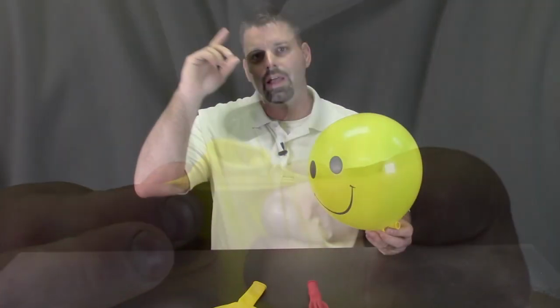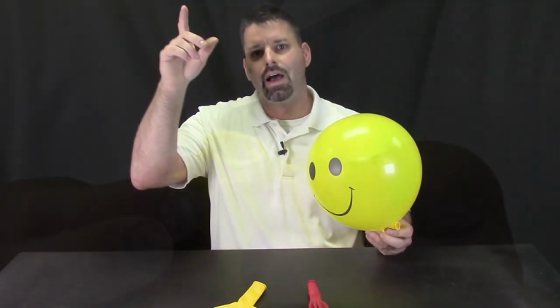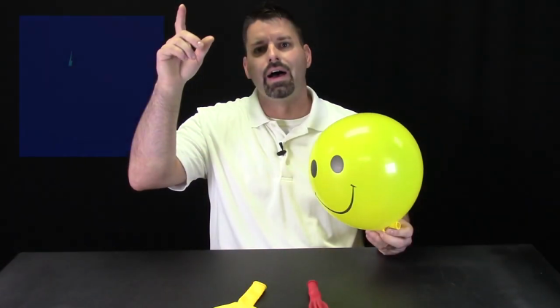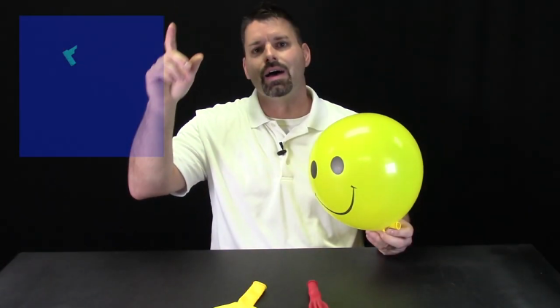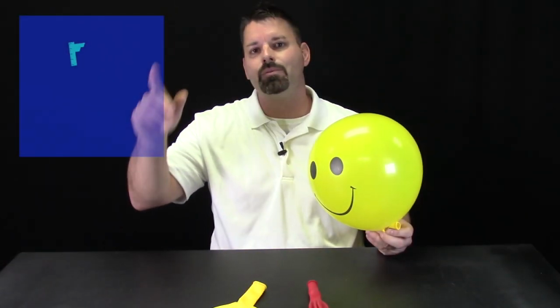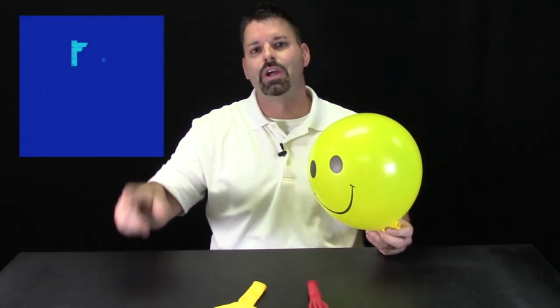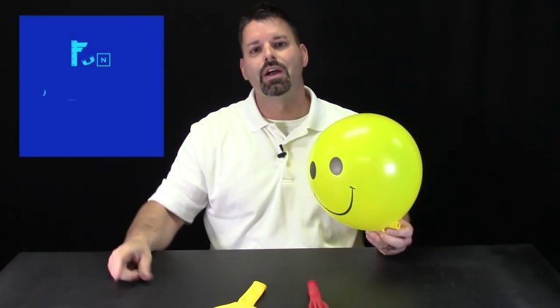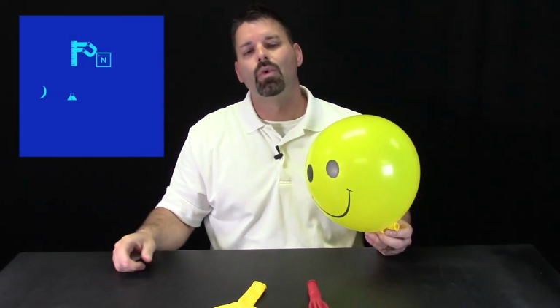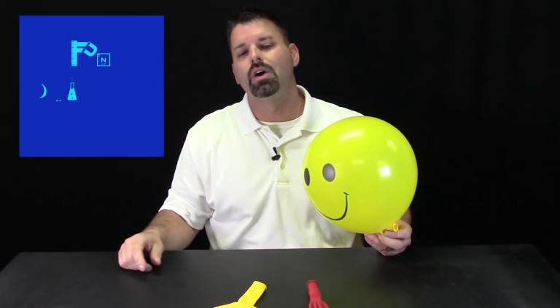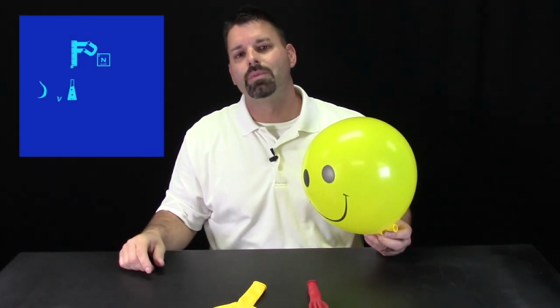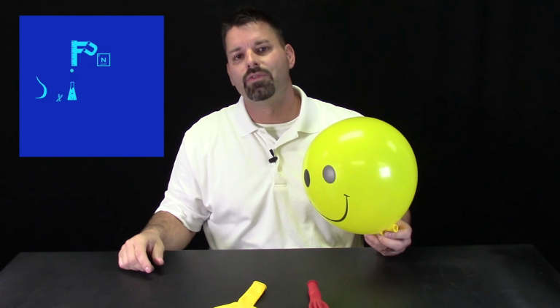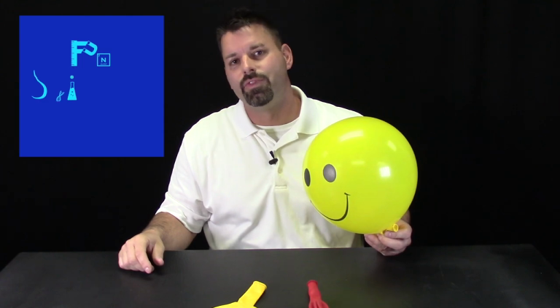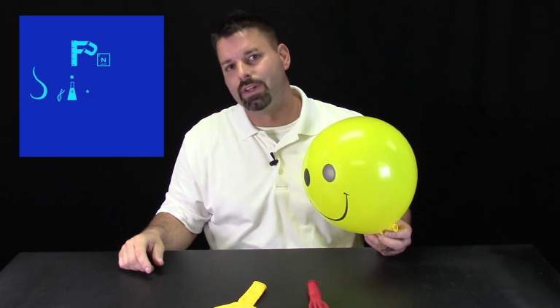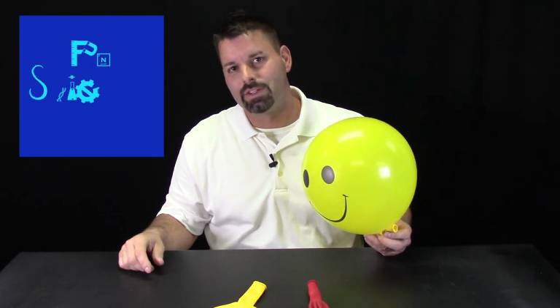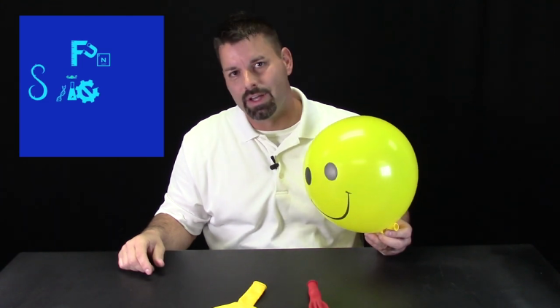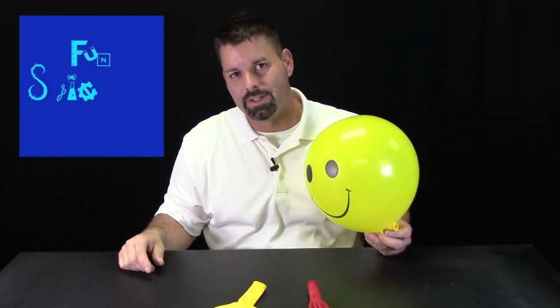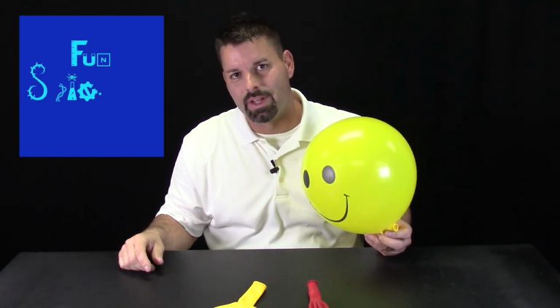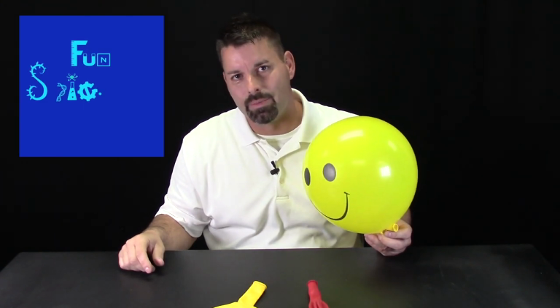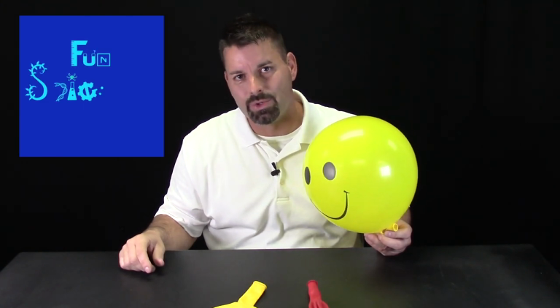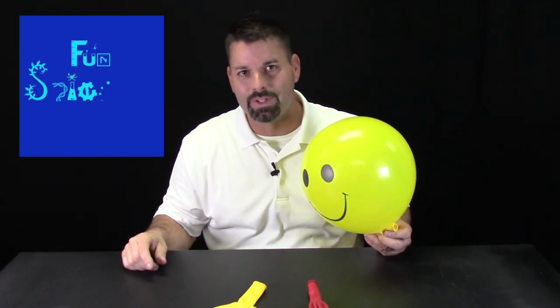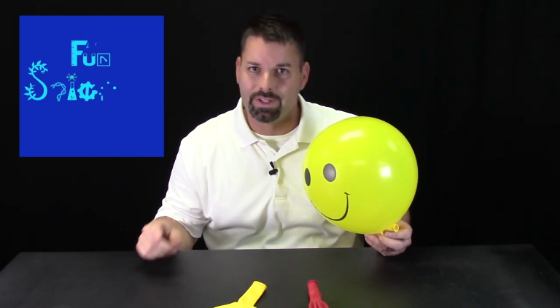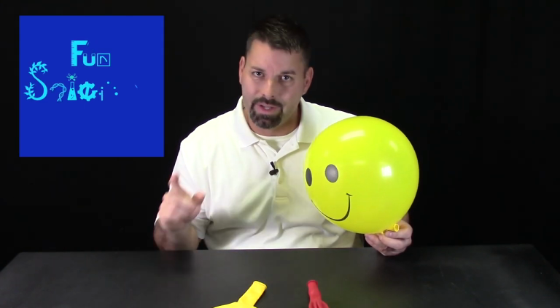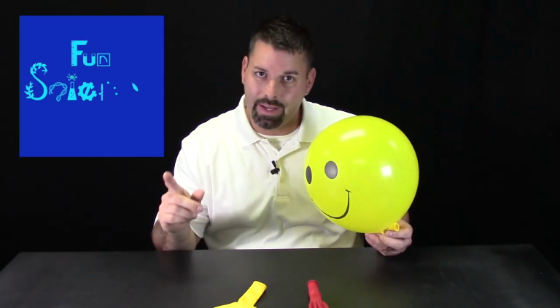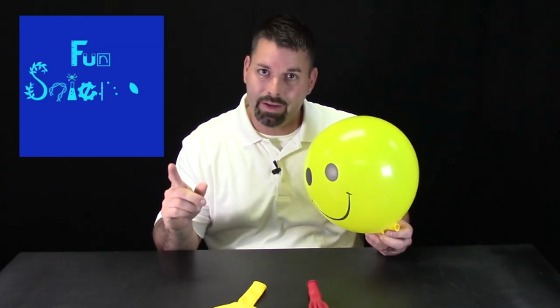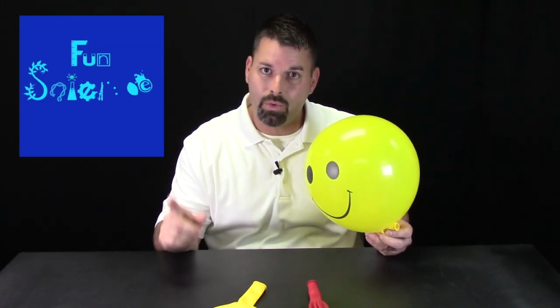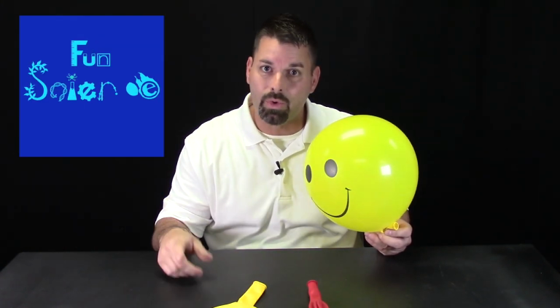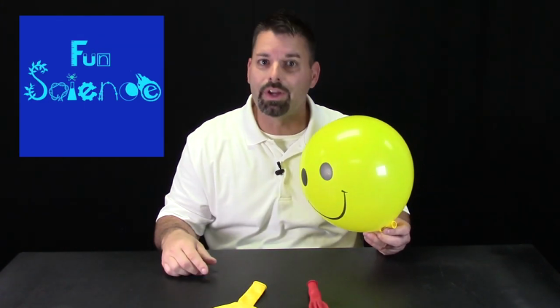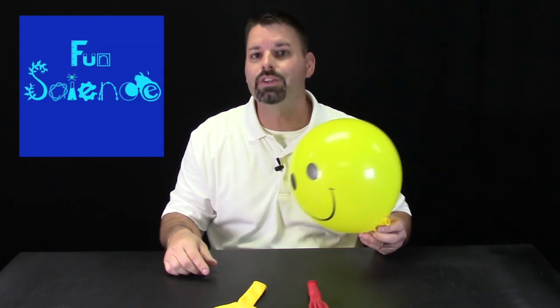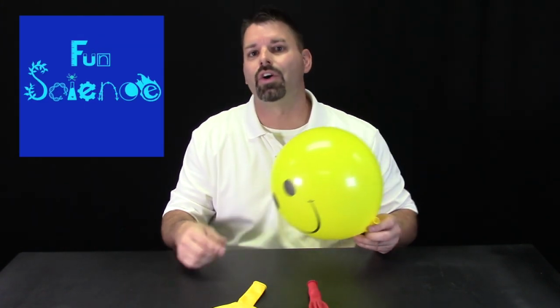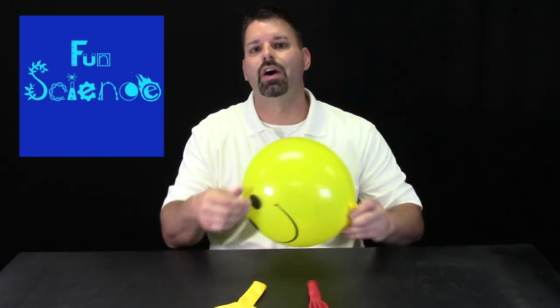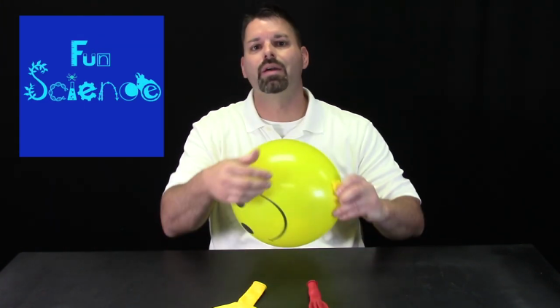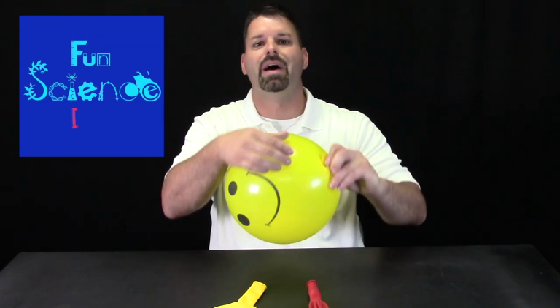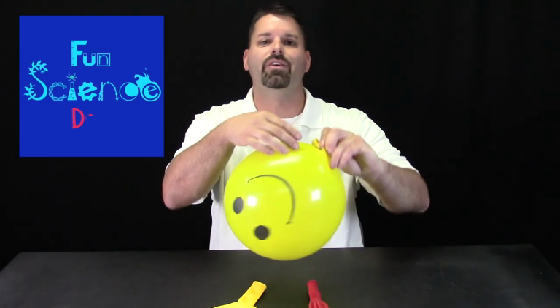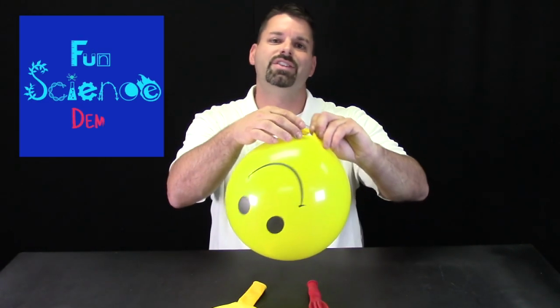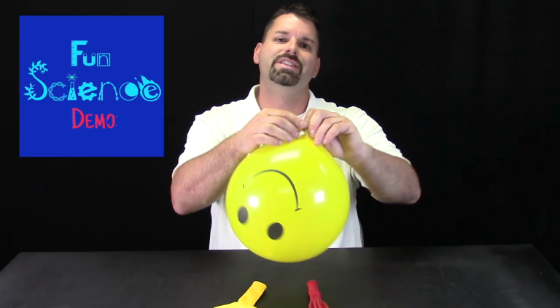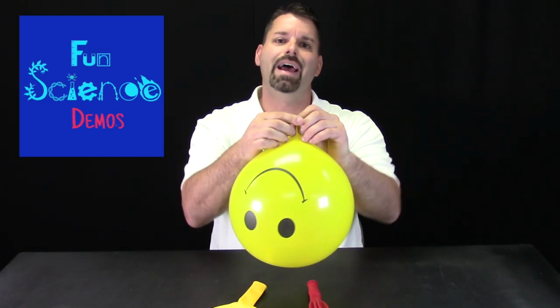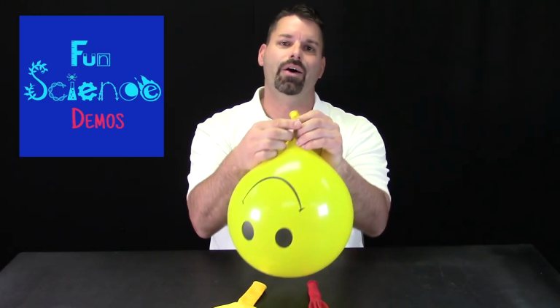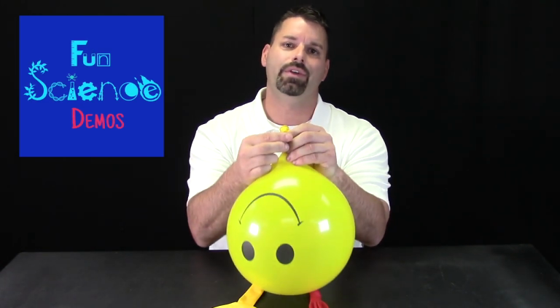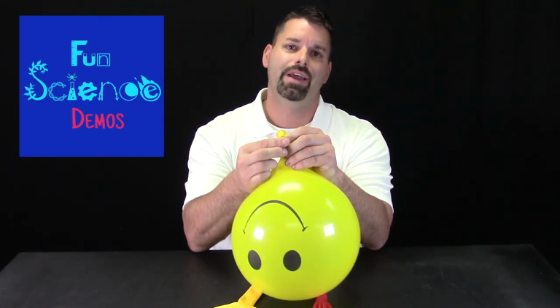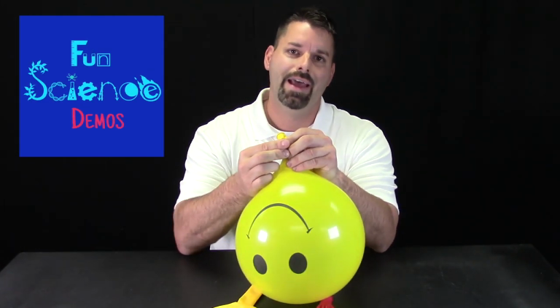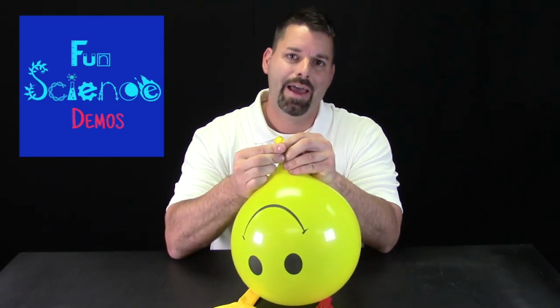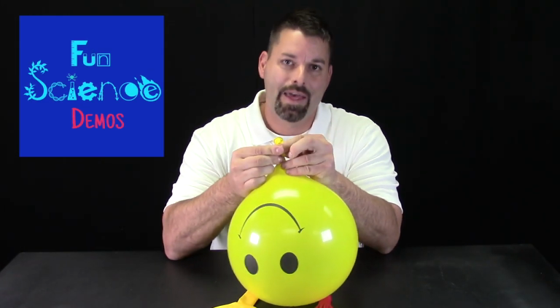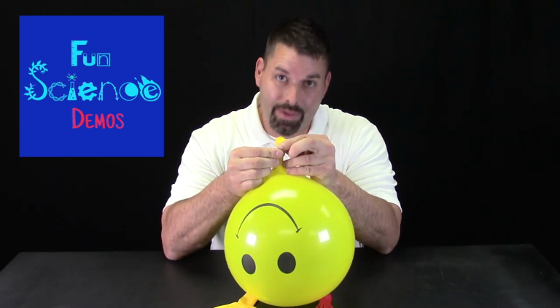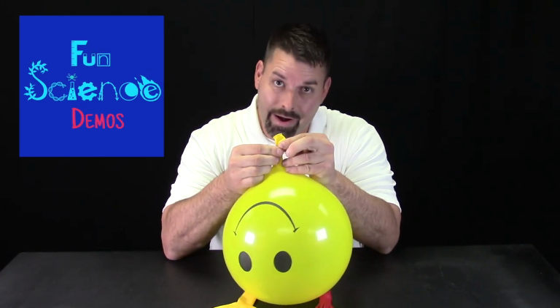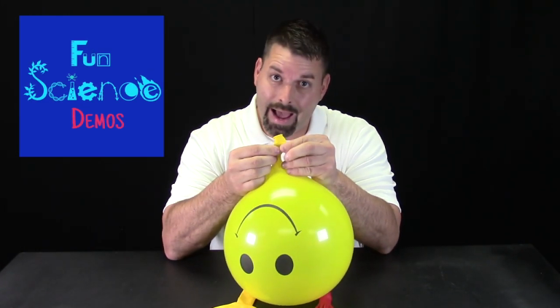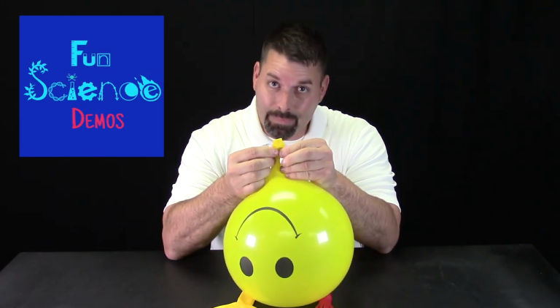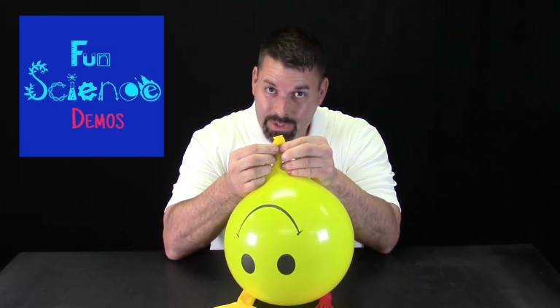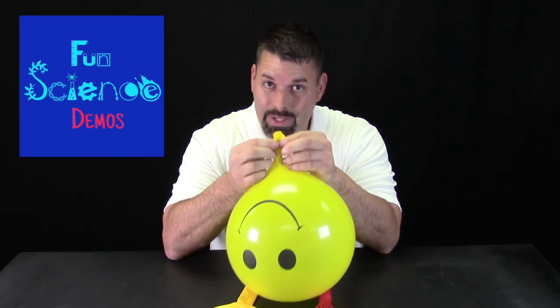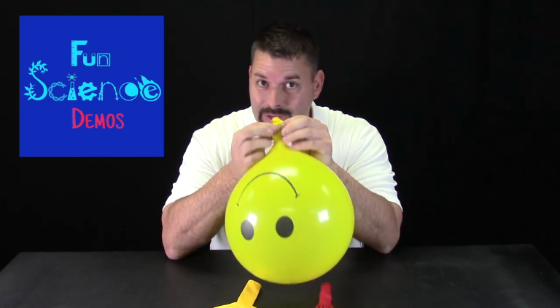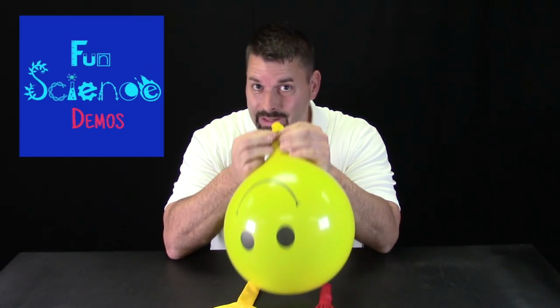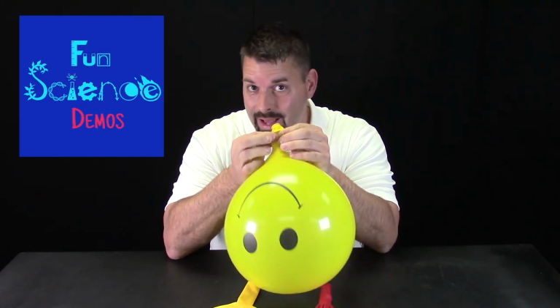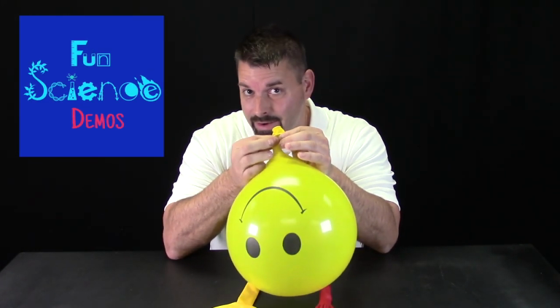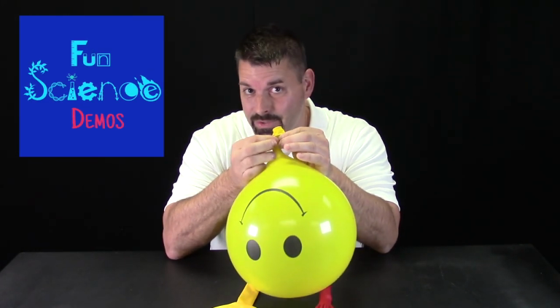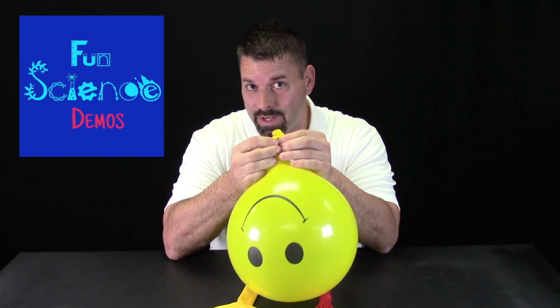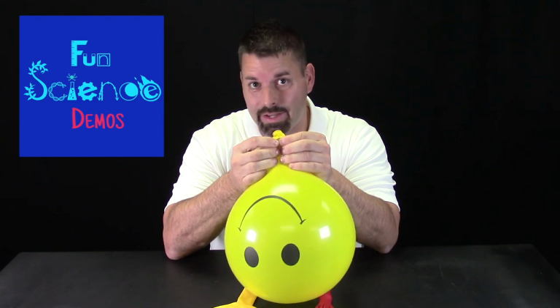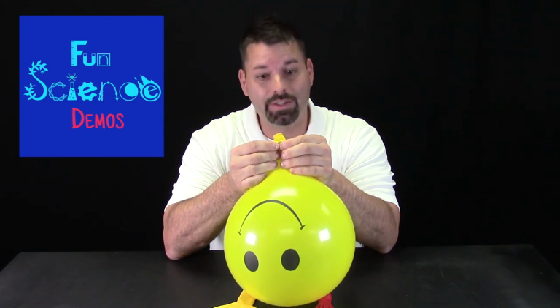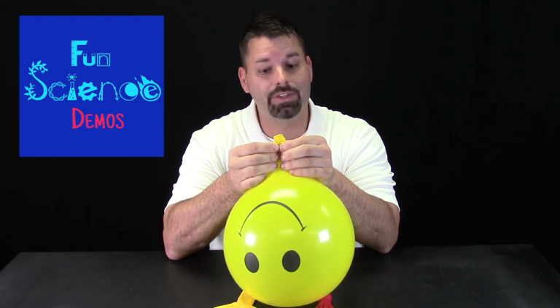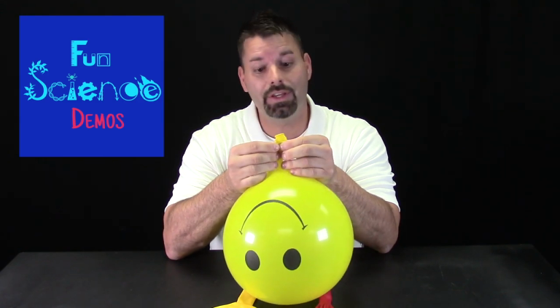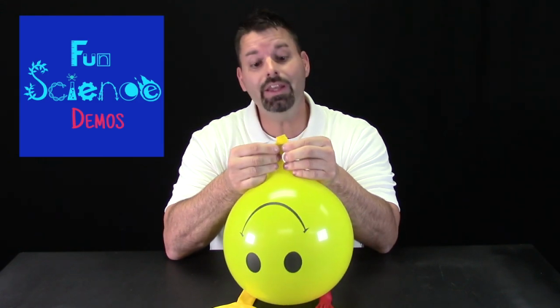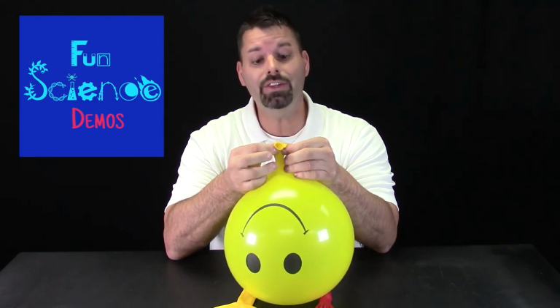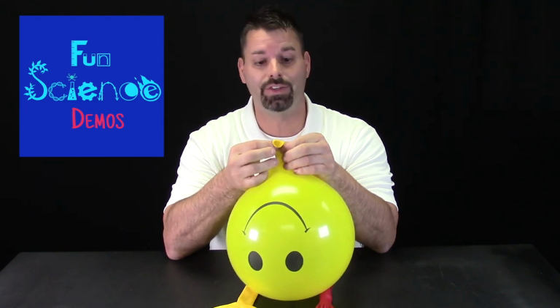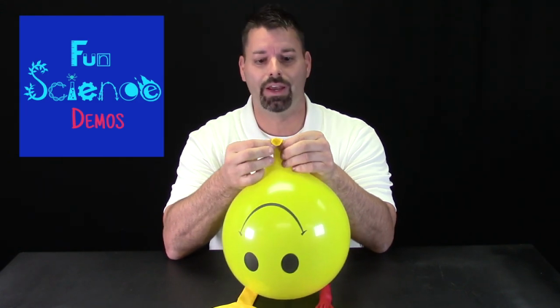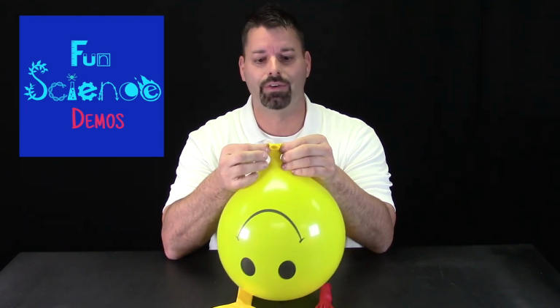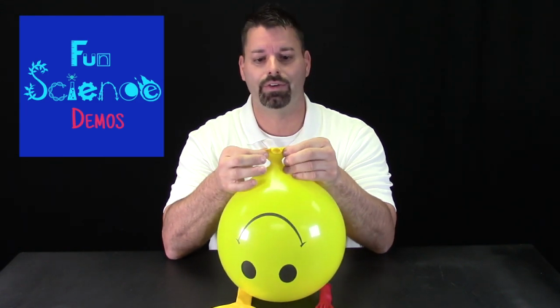Hi, I'm Jared. Welcome to Fun Science Demos and today we're going to talk about sound. There happens to be a lot of science in sound.